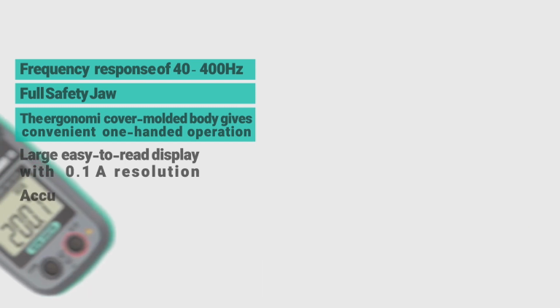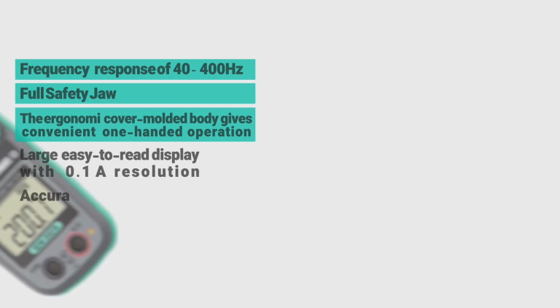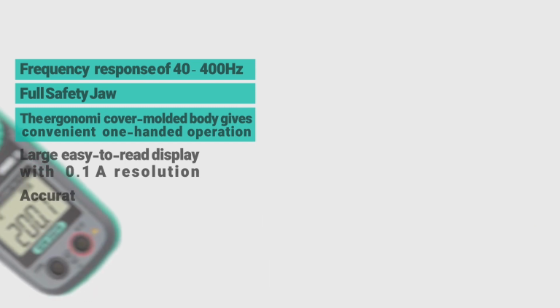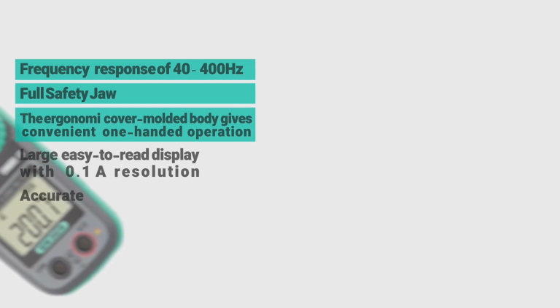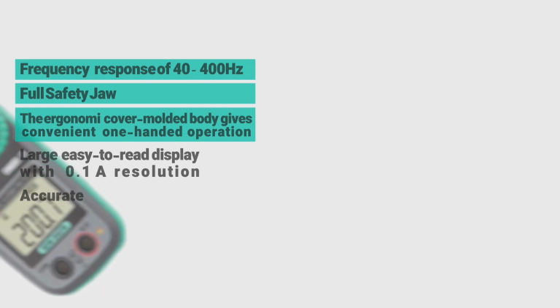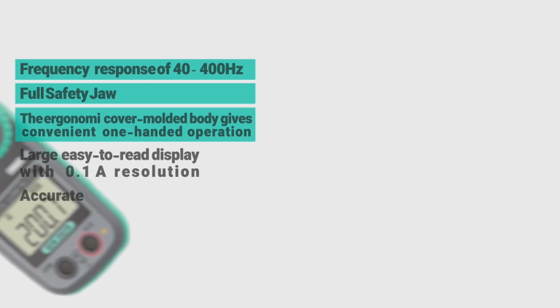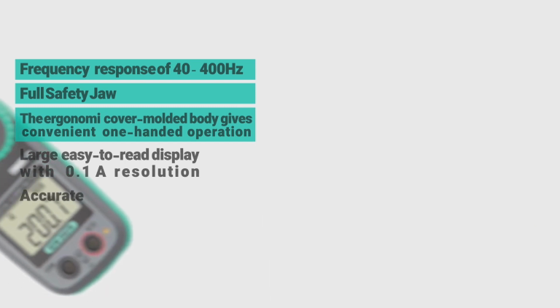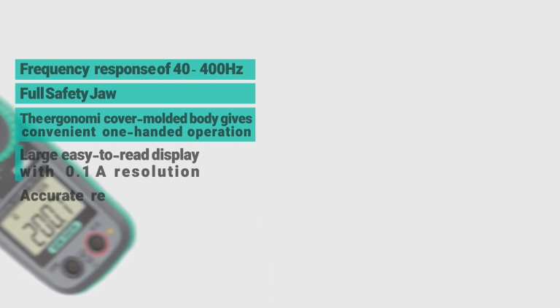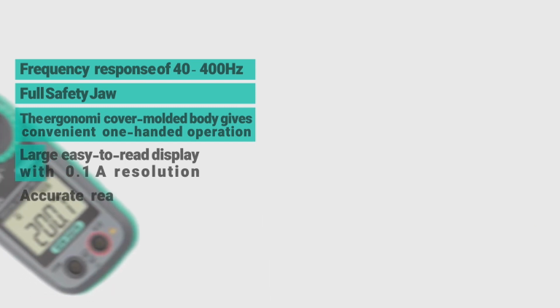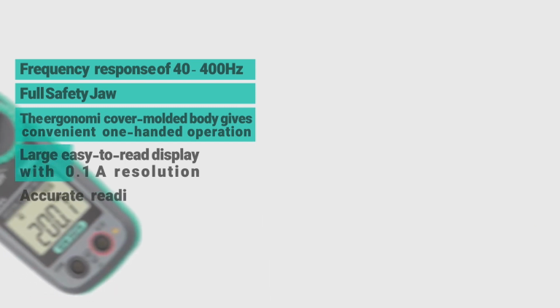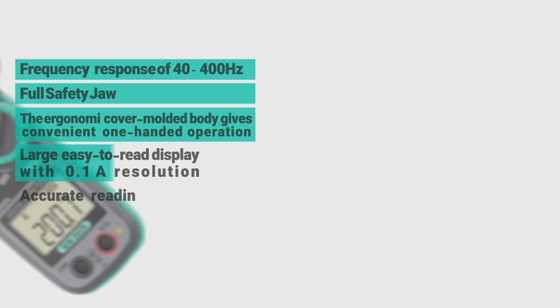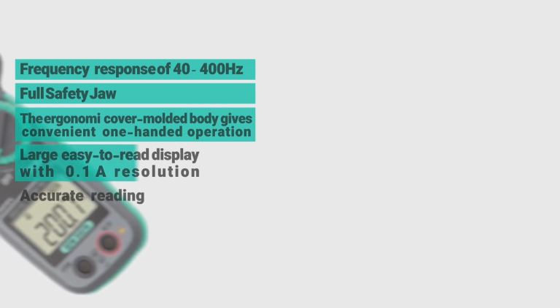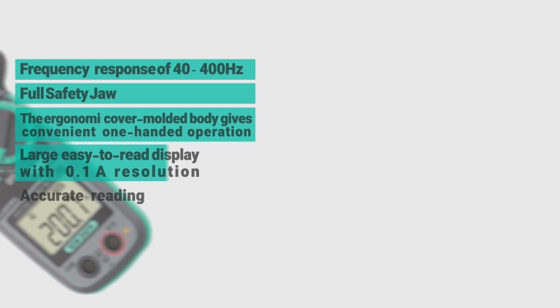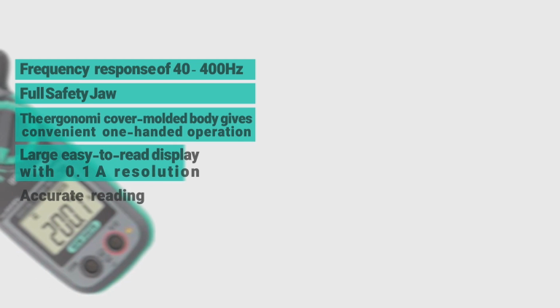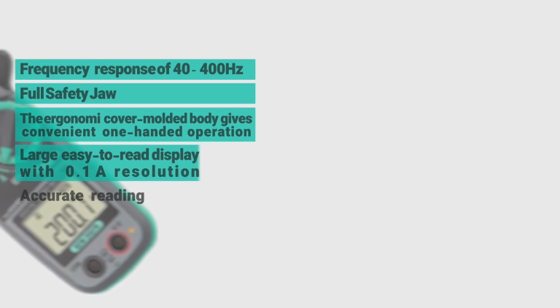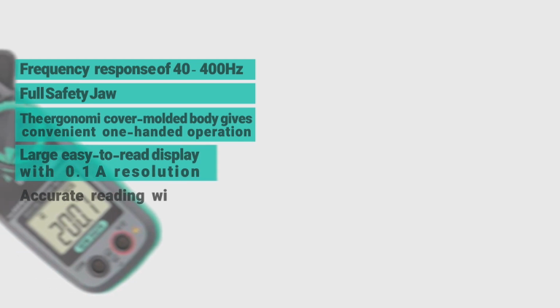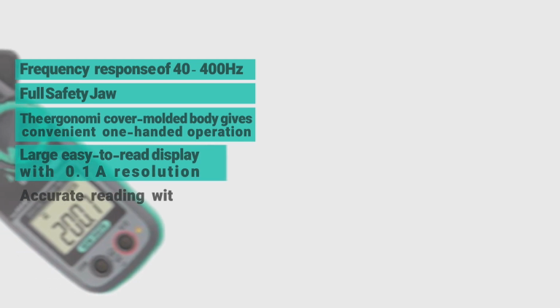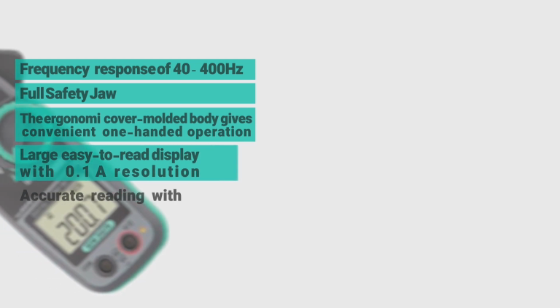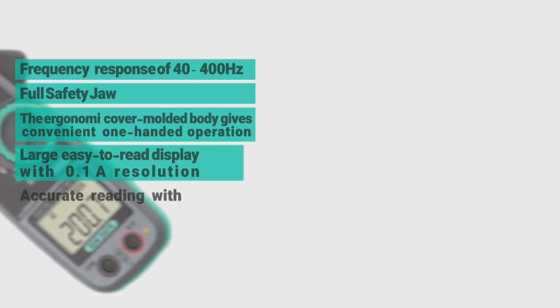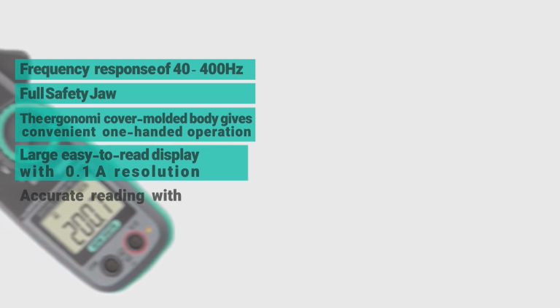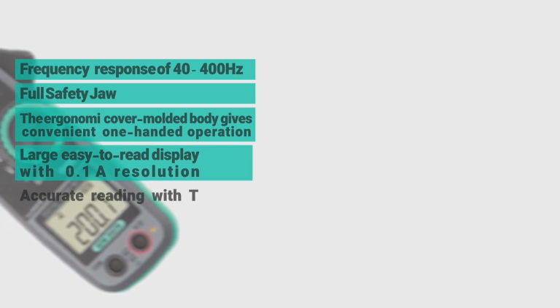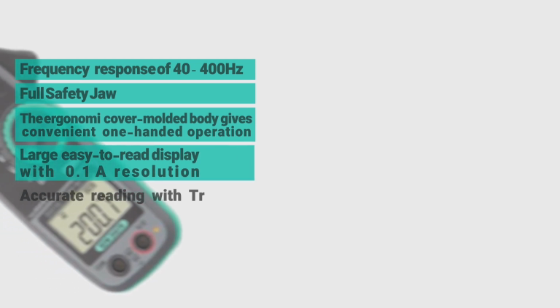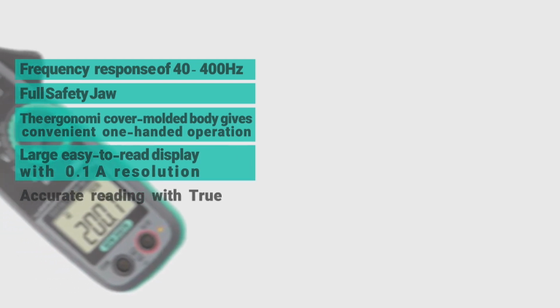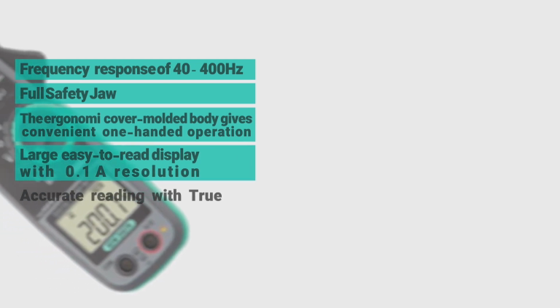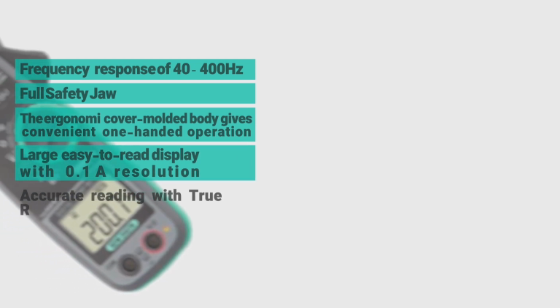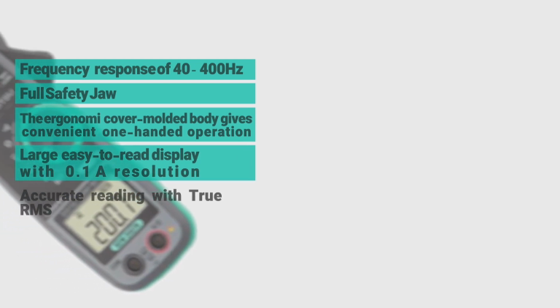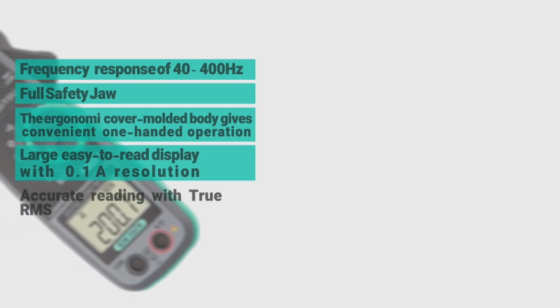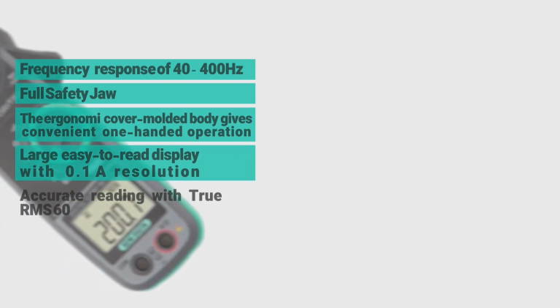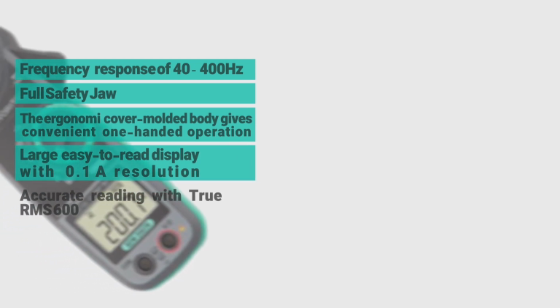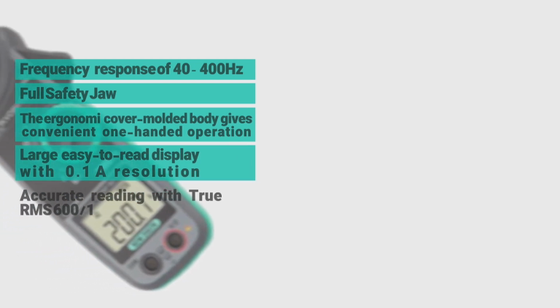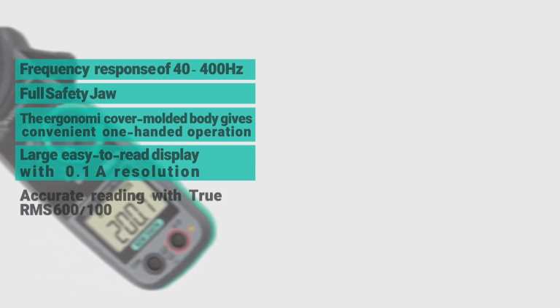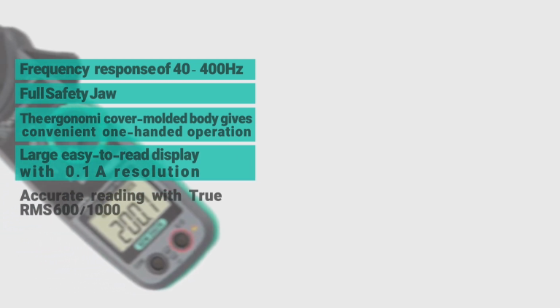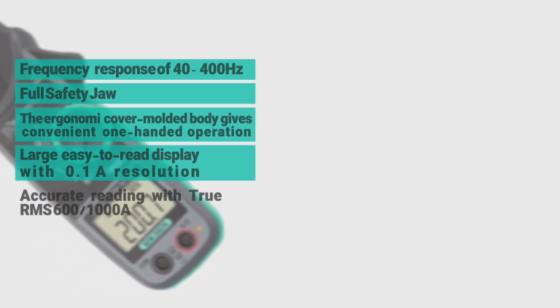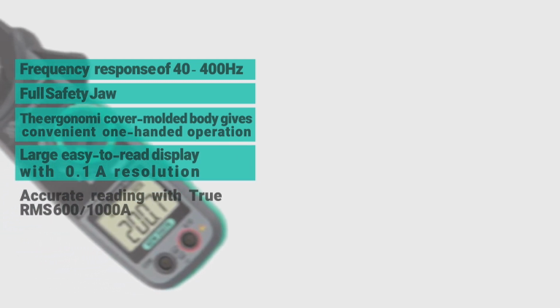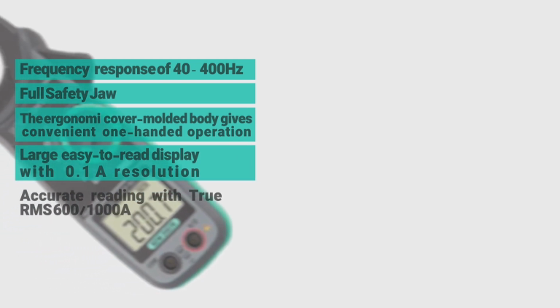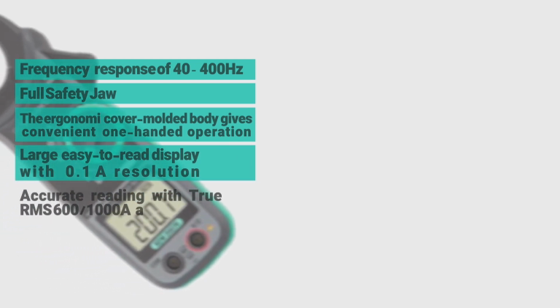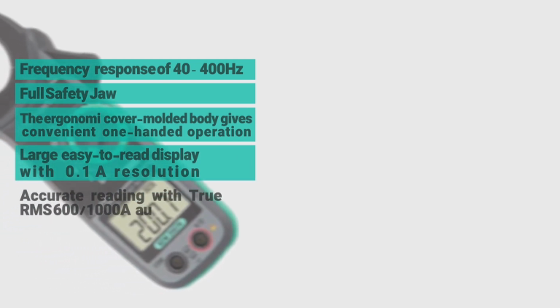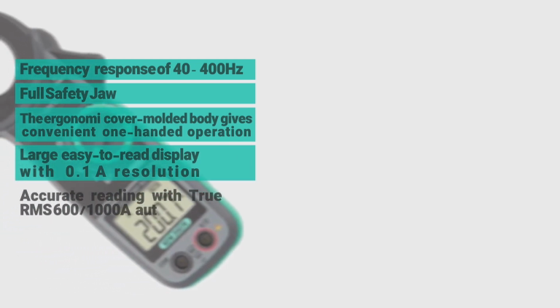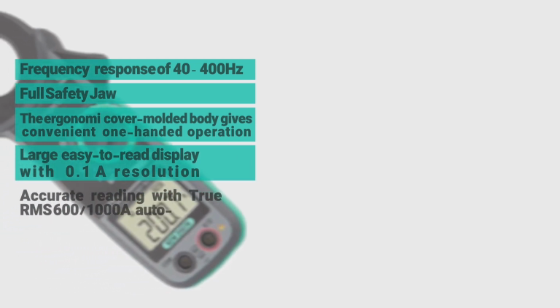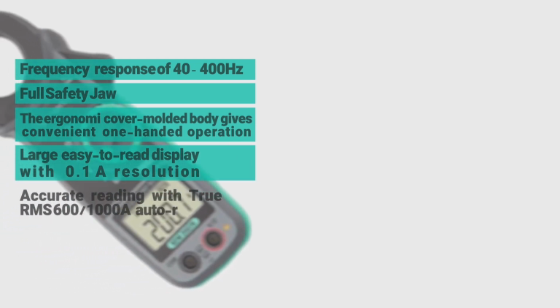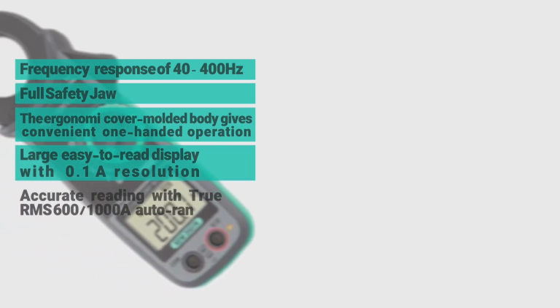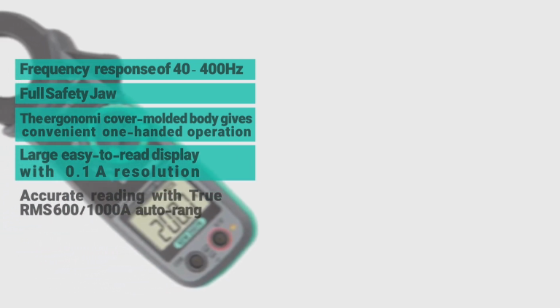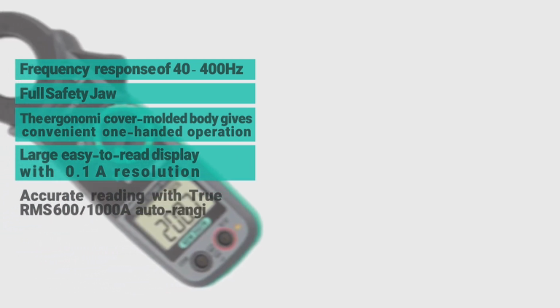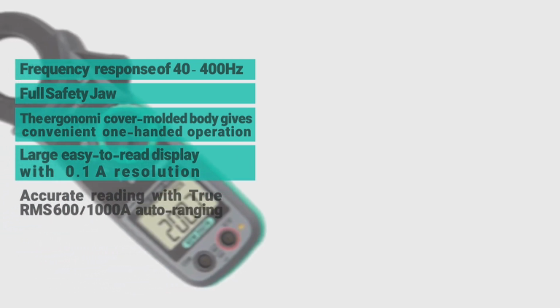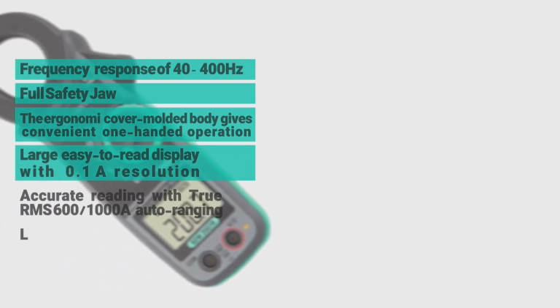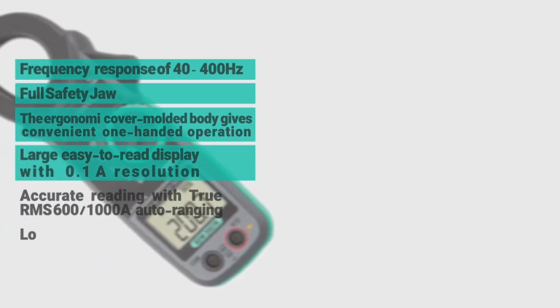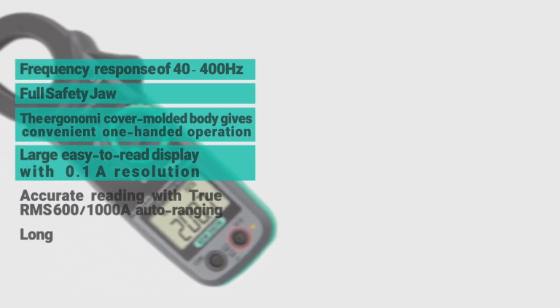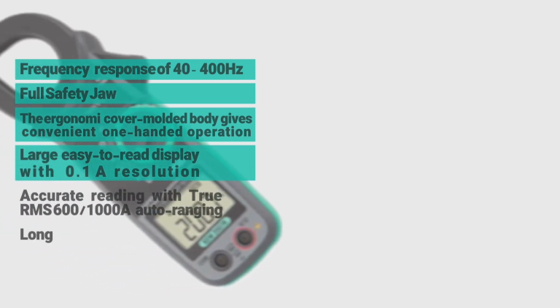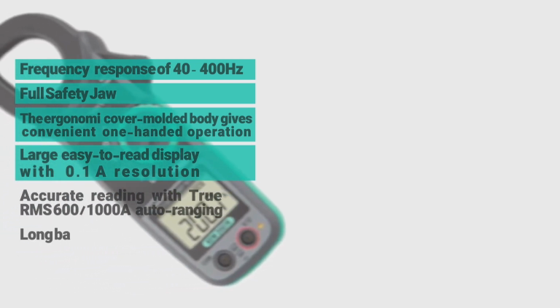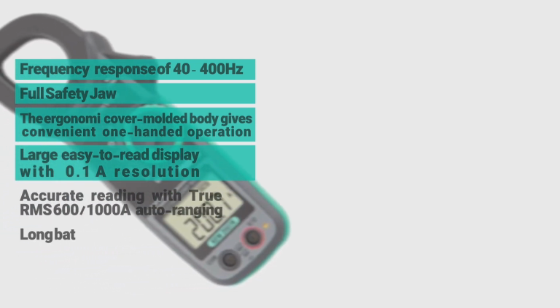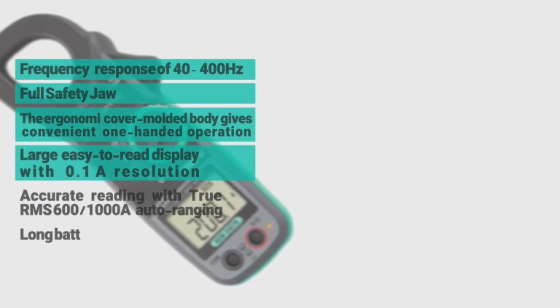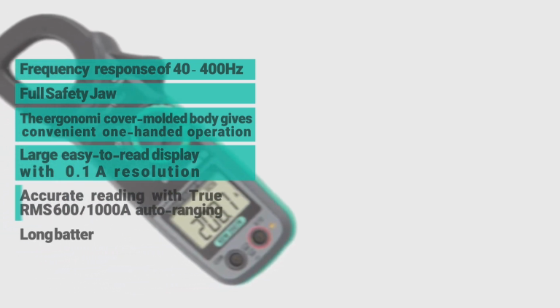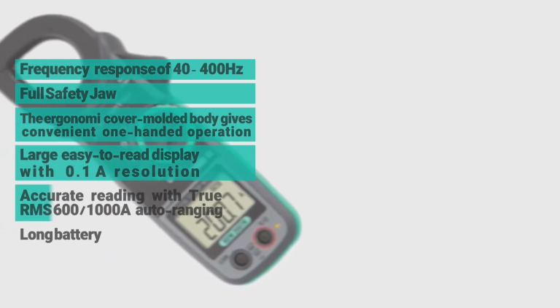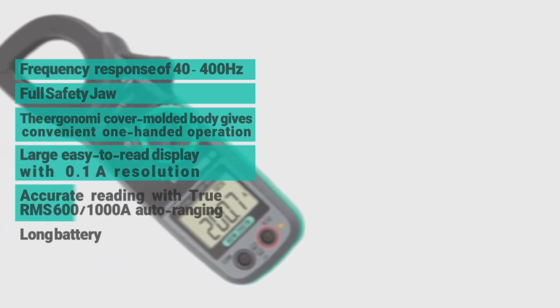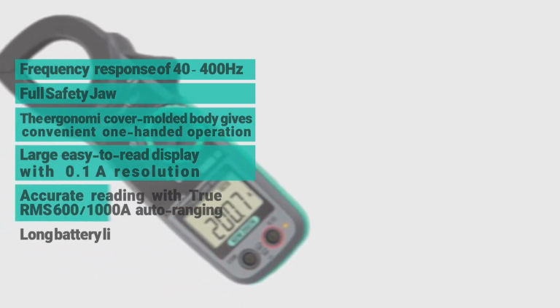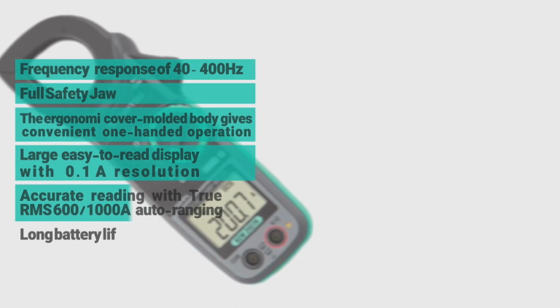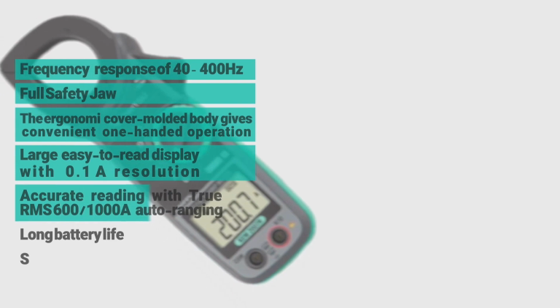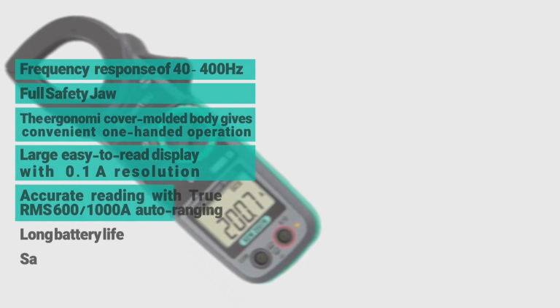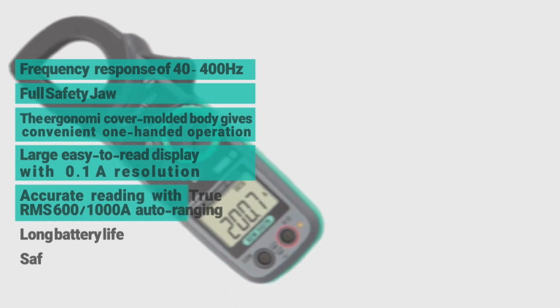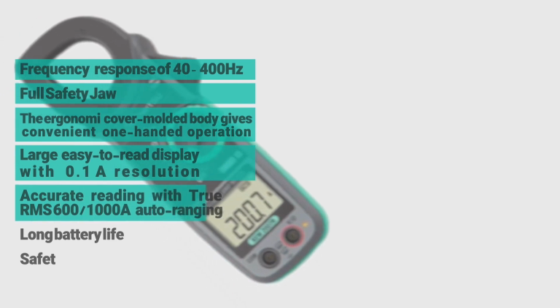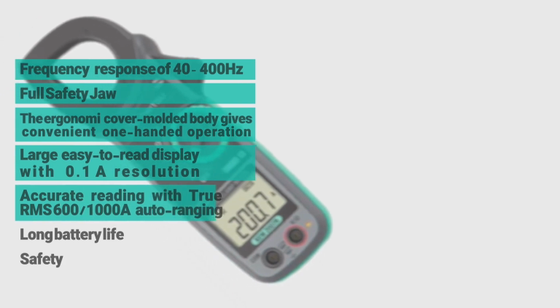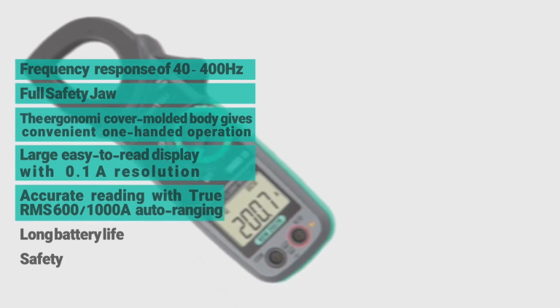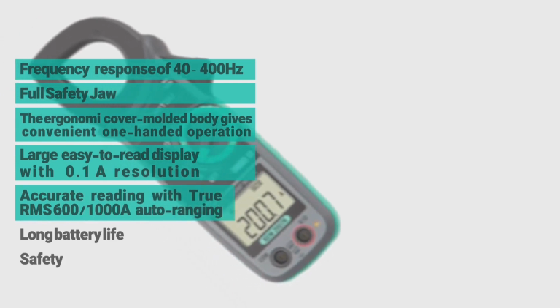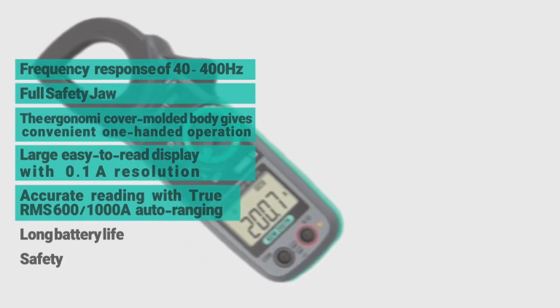True RMS 600 and 1000A auto ranging. Long battery life and safety standard compliance.